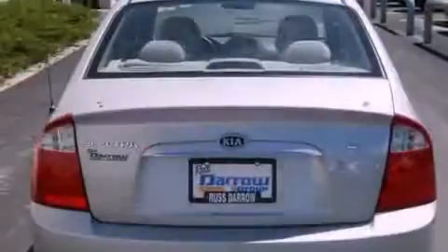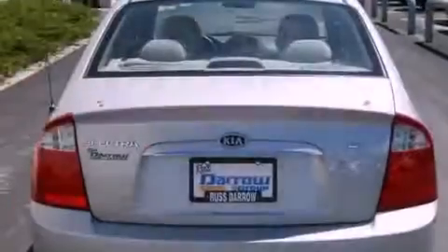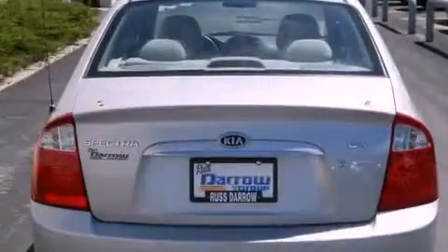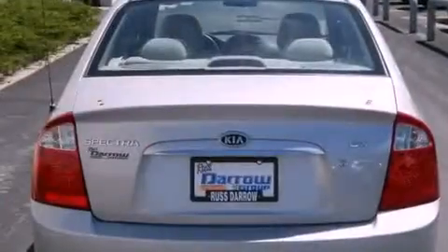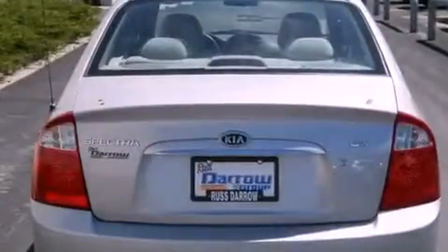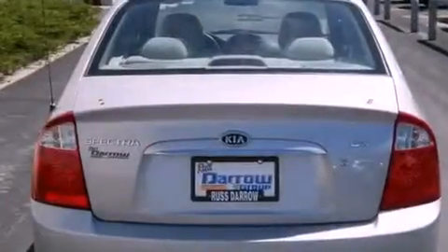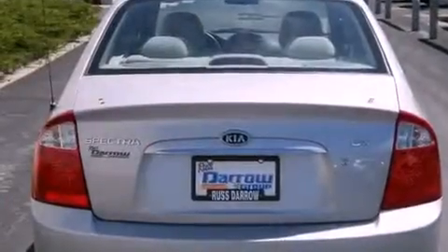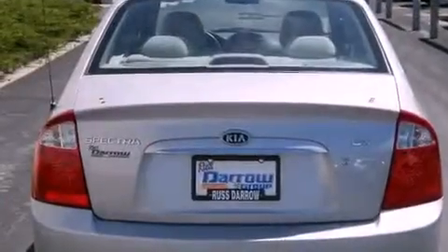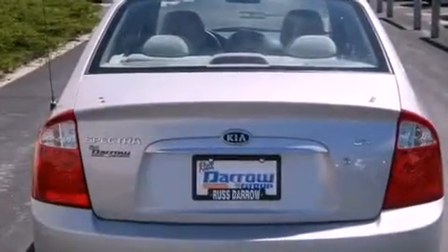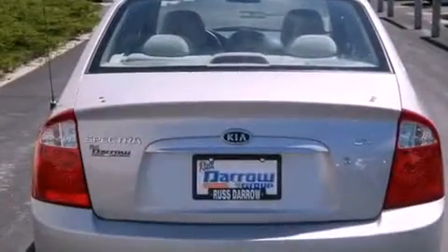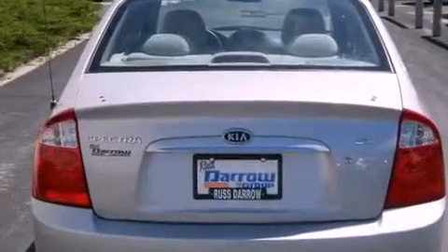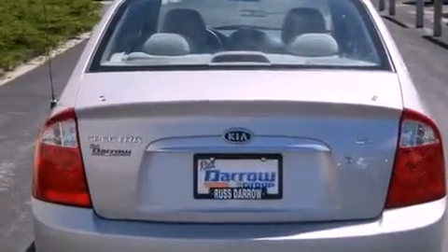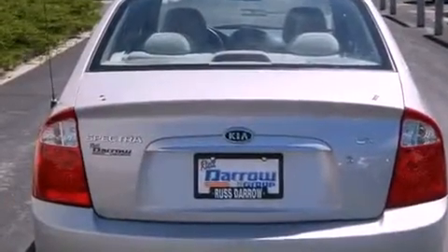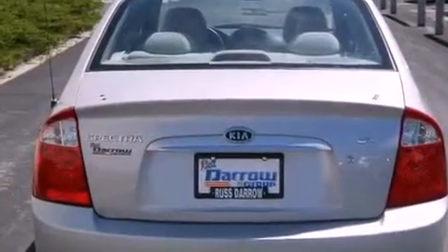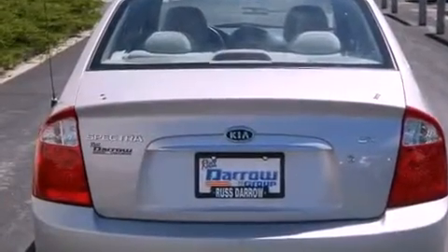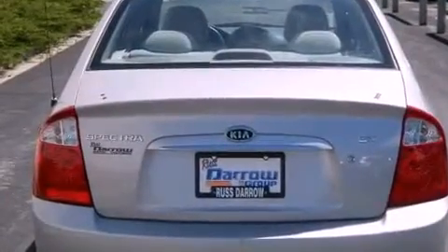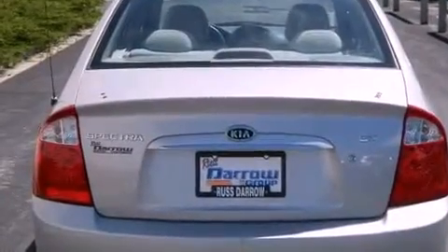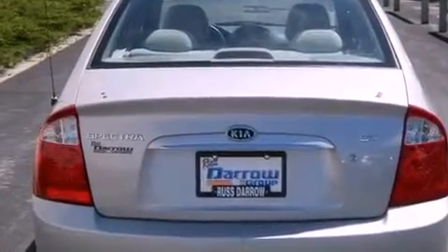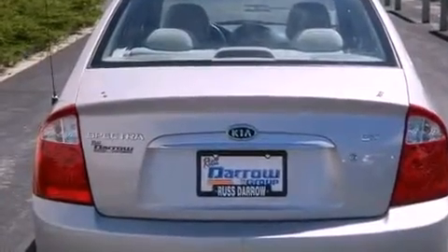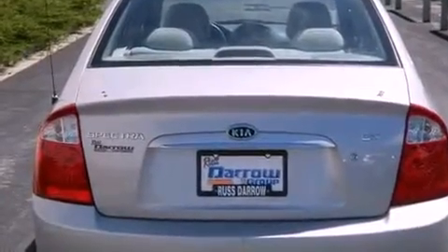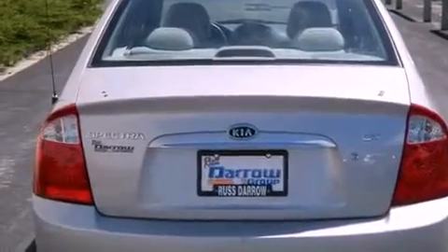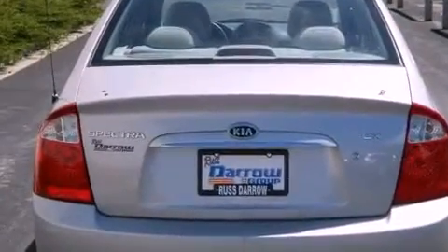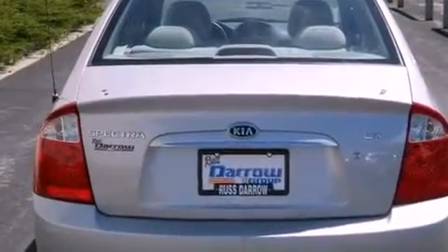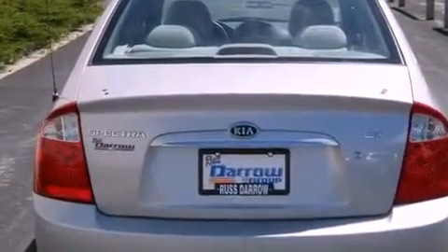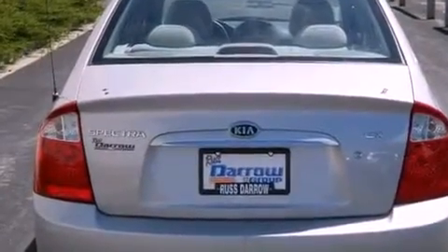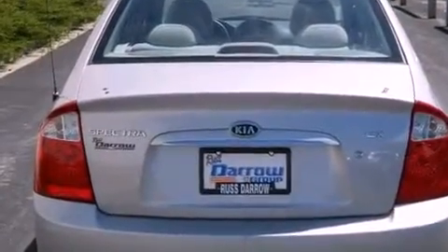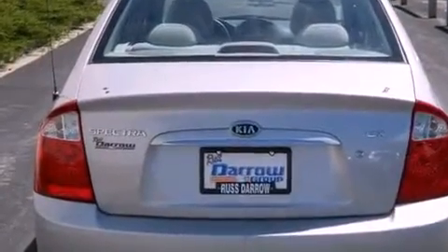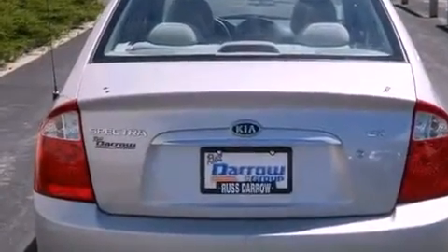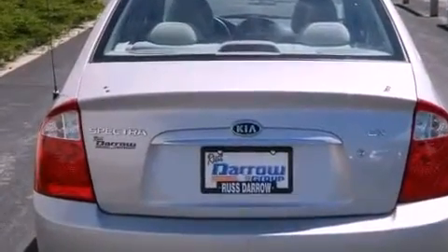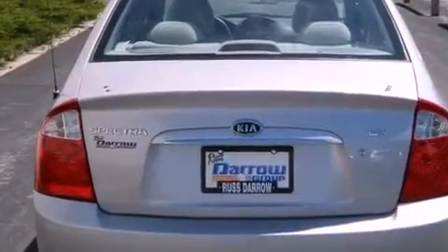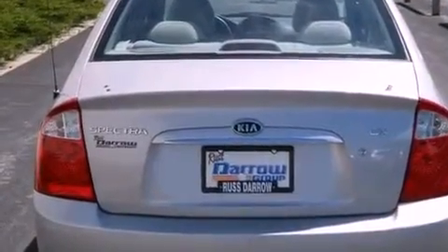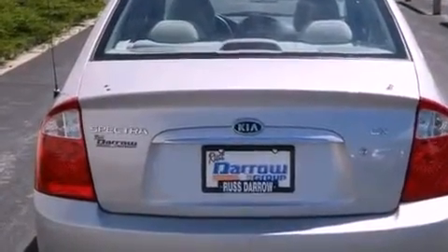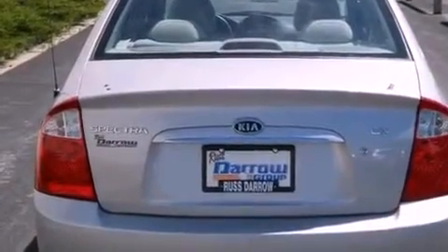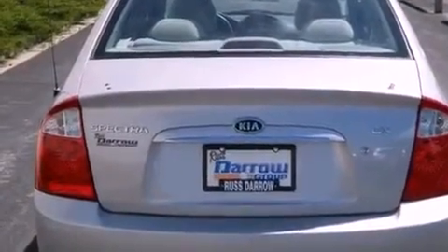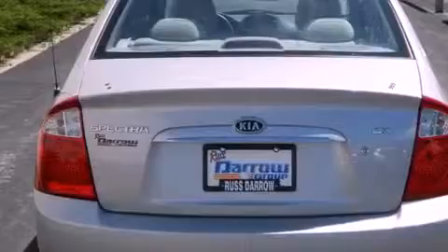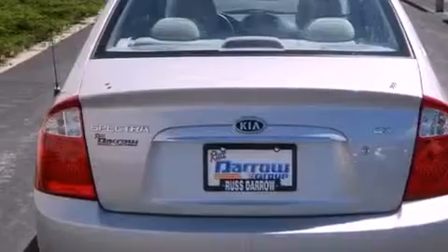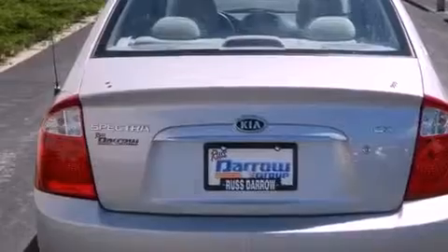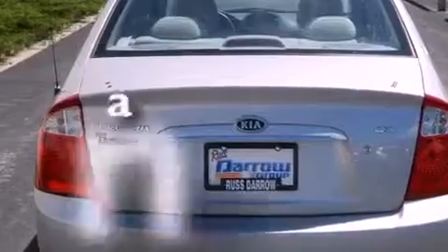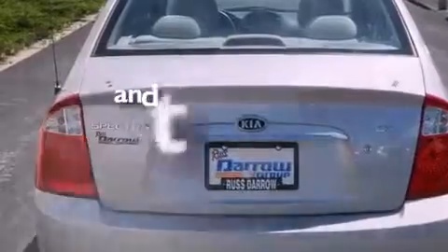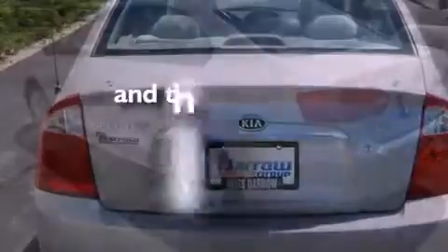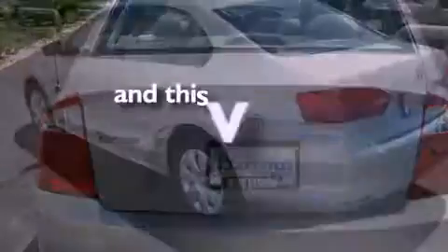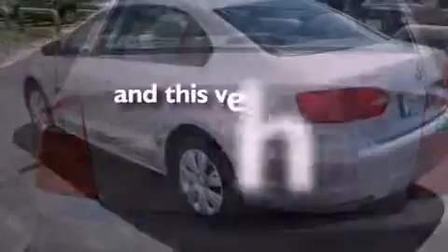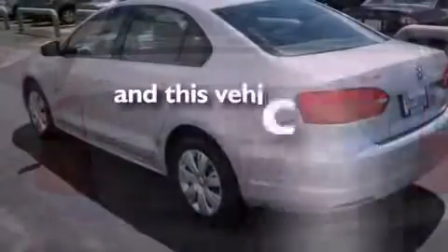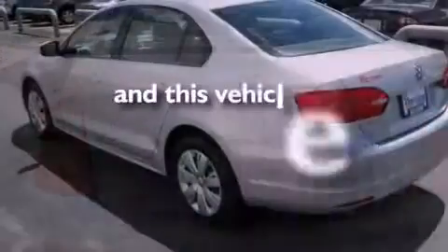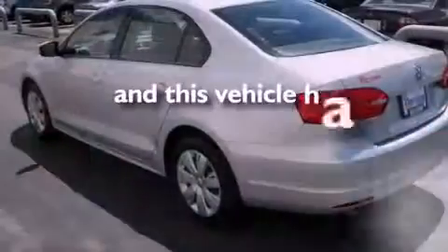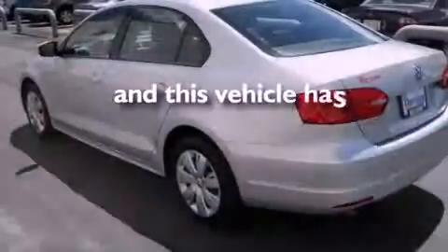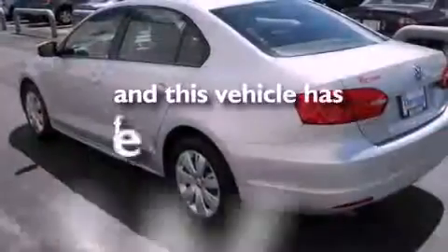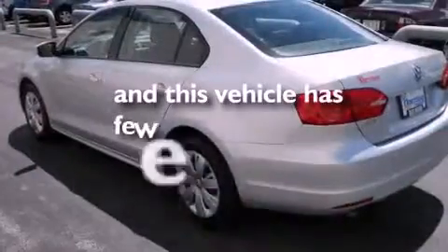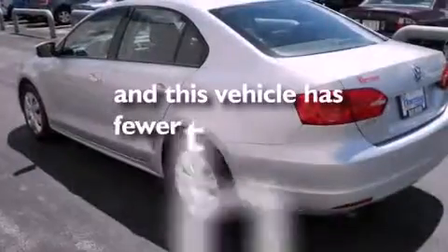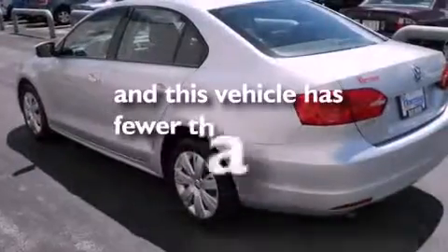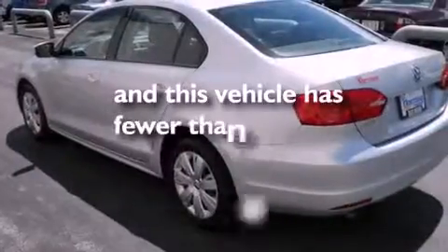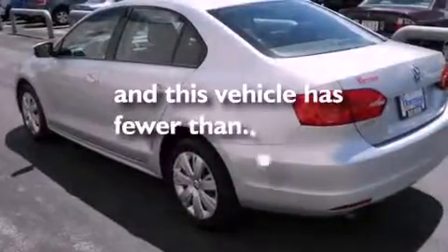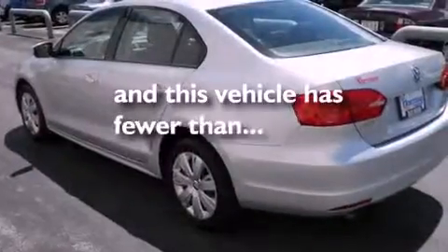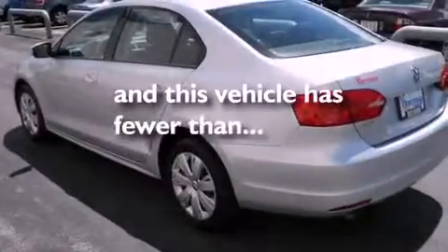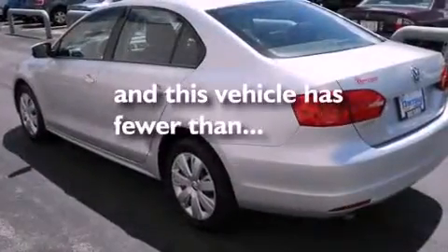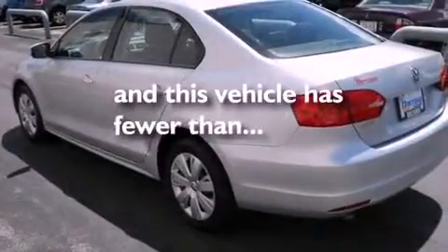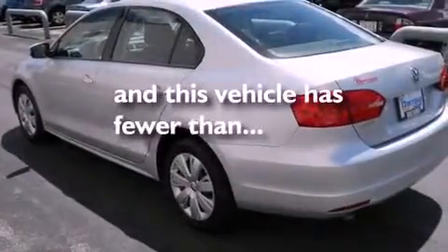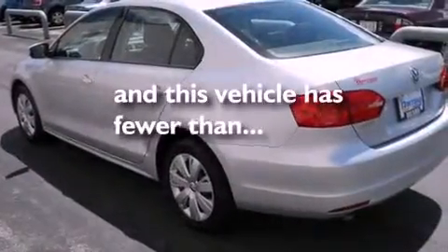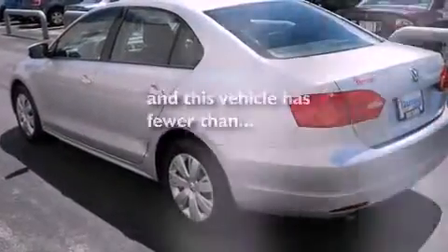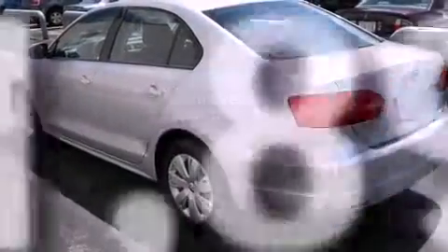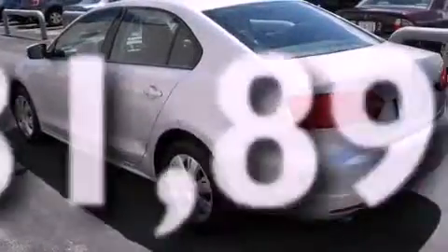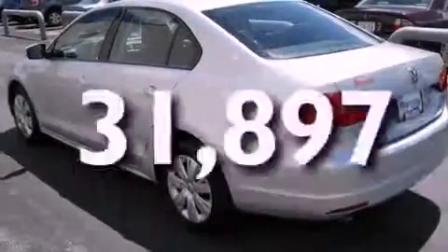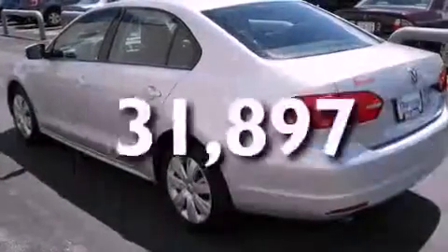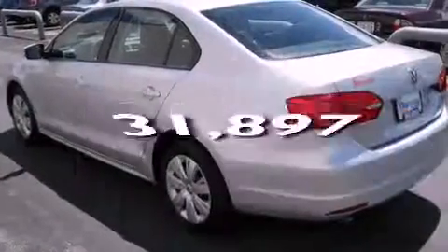It also has side impact airbags, a split folding rear seat, and this vehicle has fewer than 32,000 miles on the odometer.